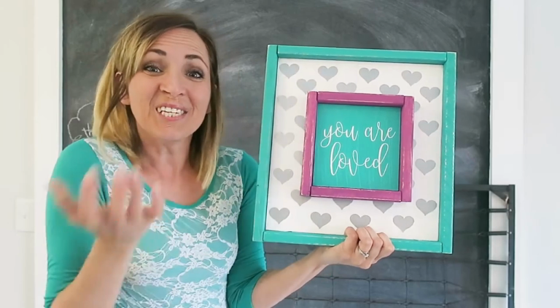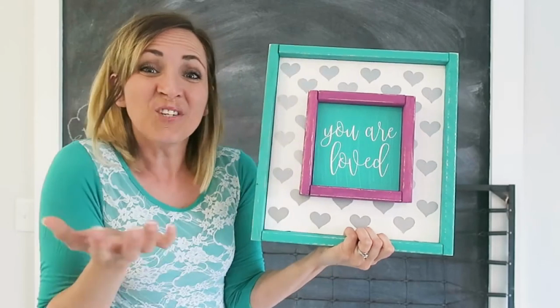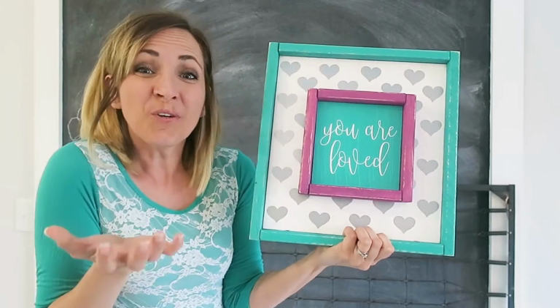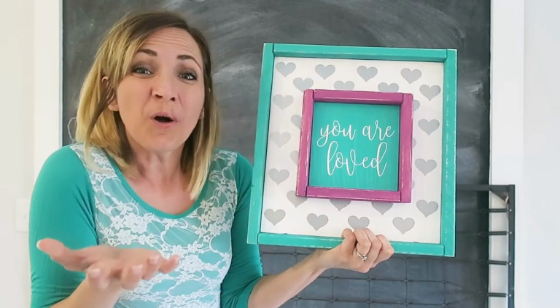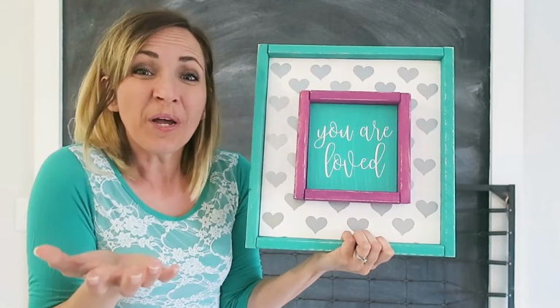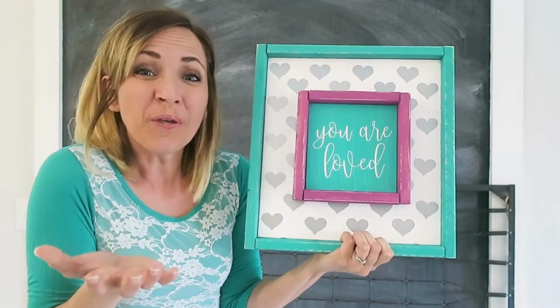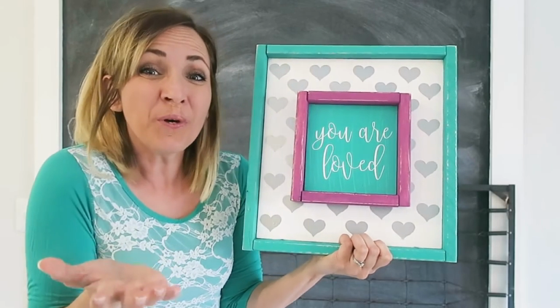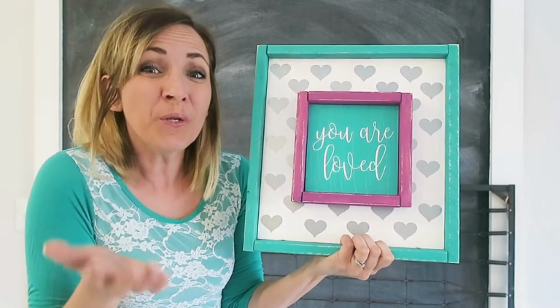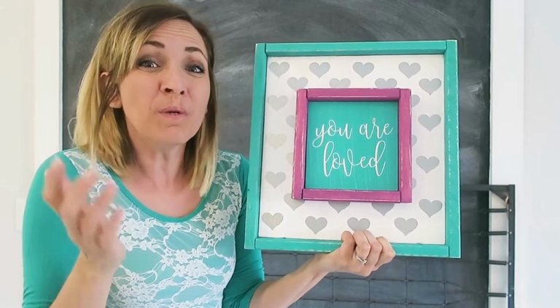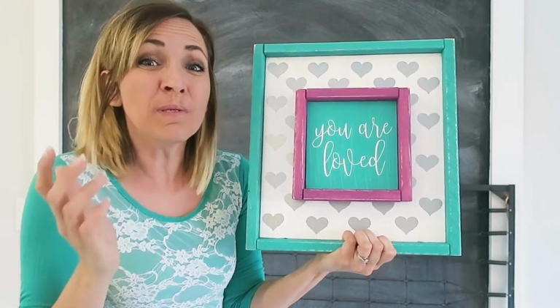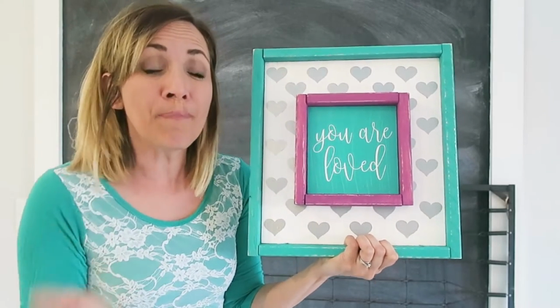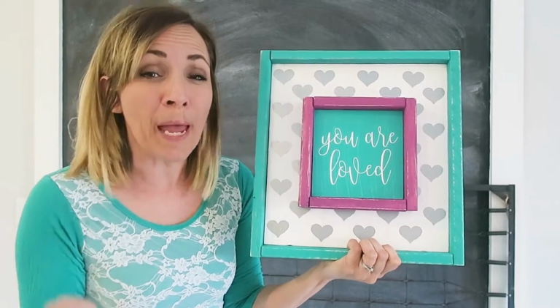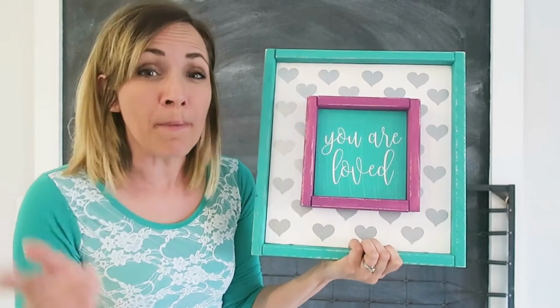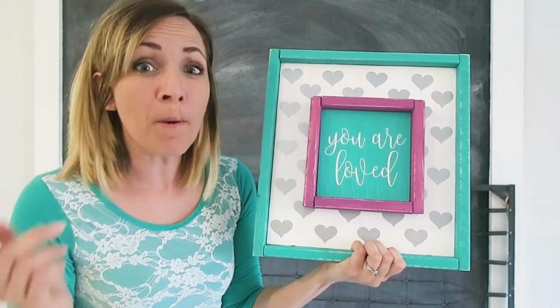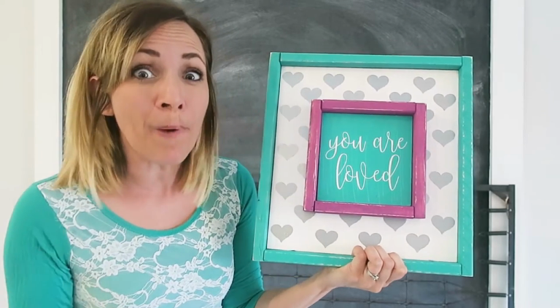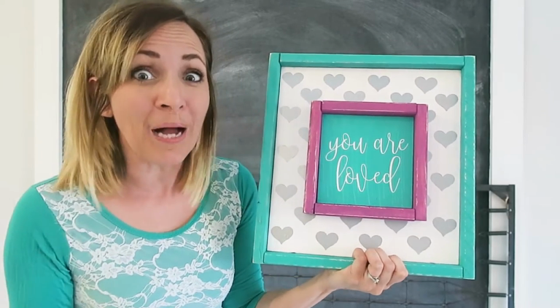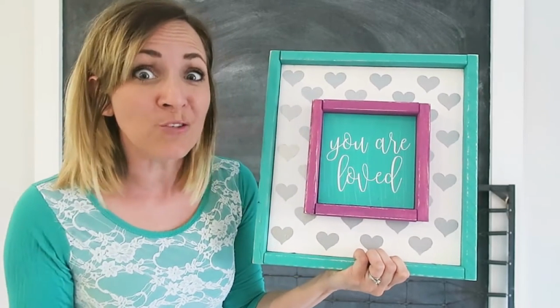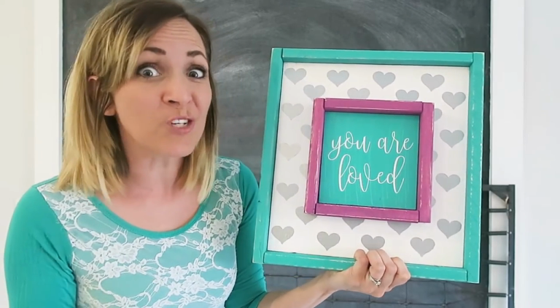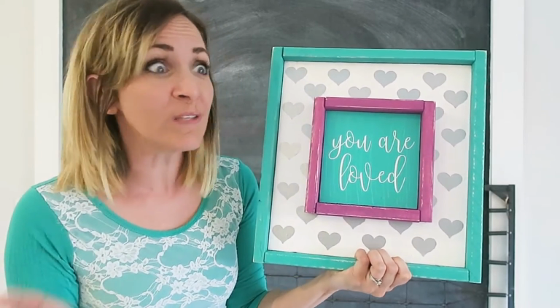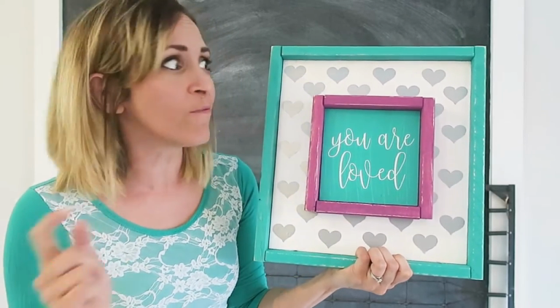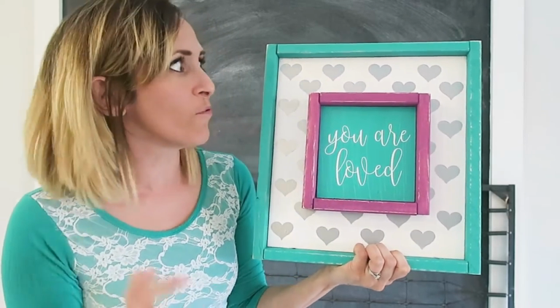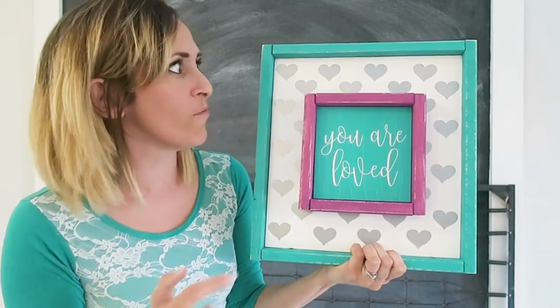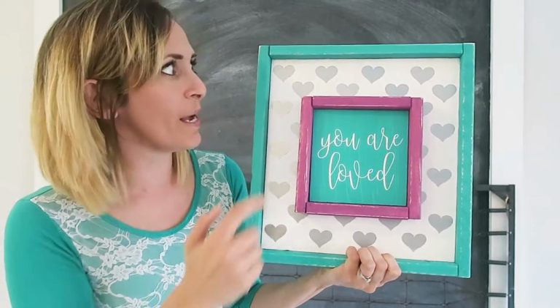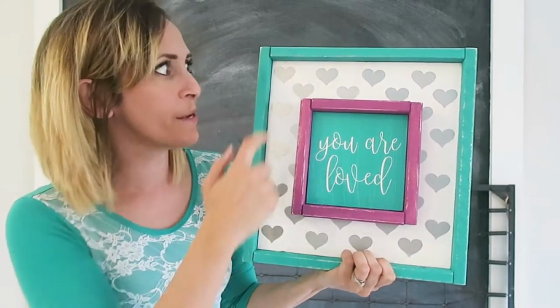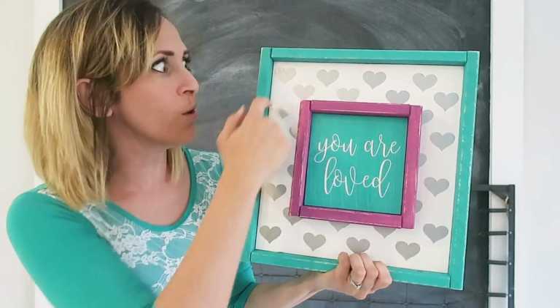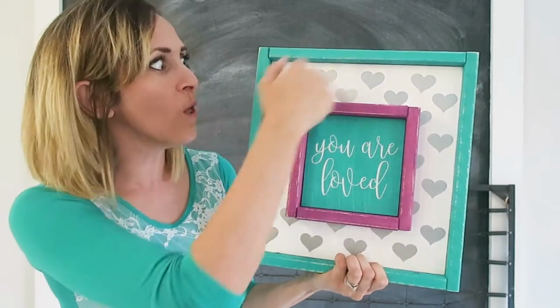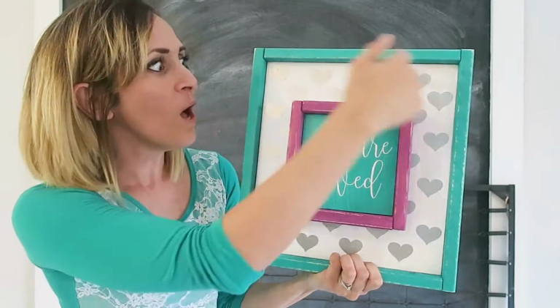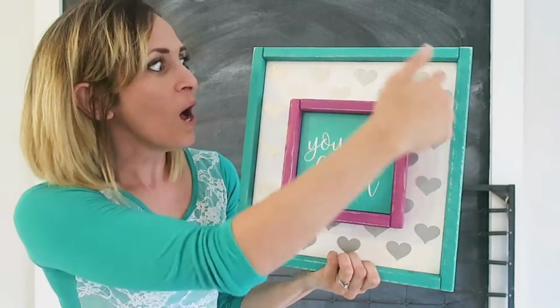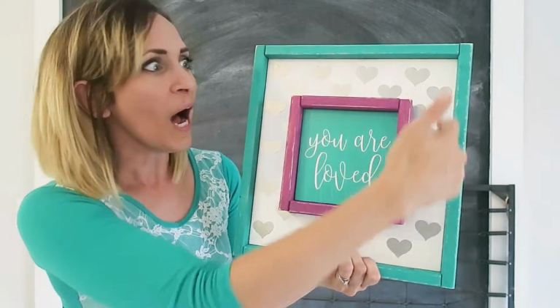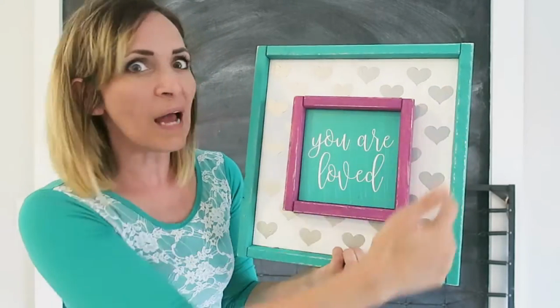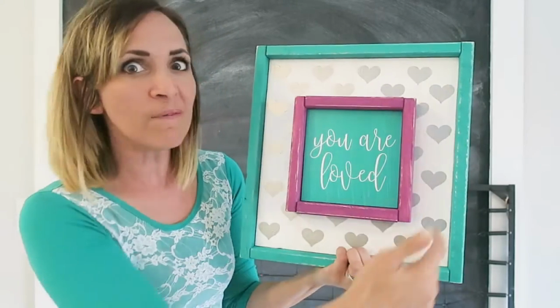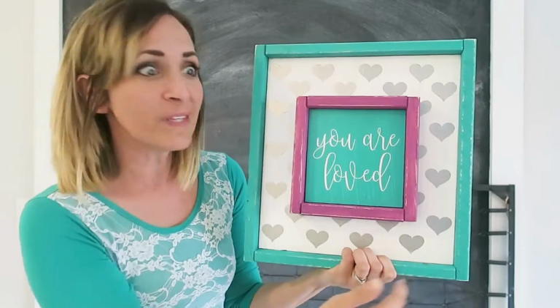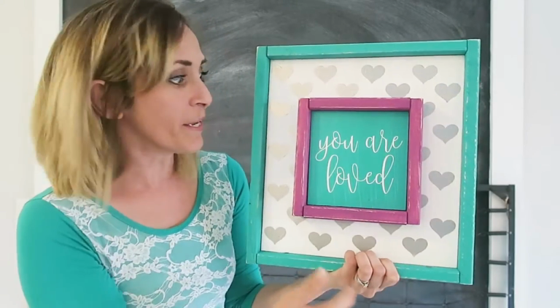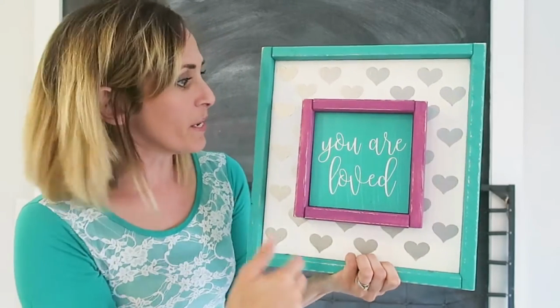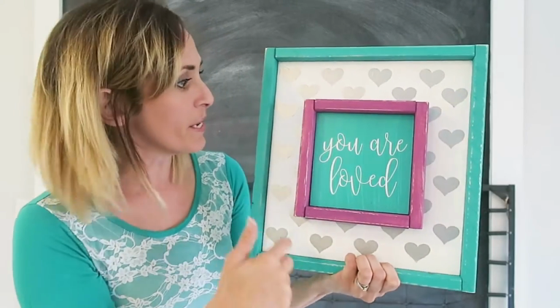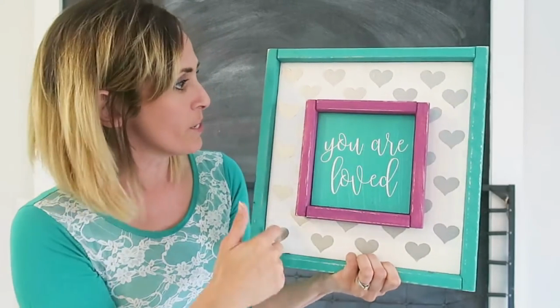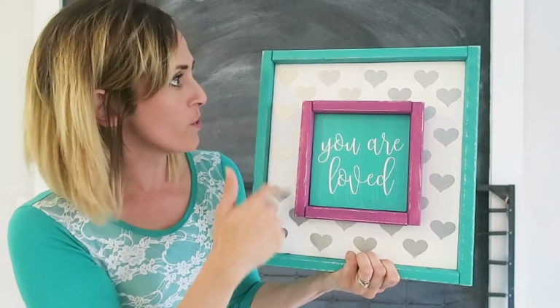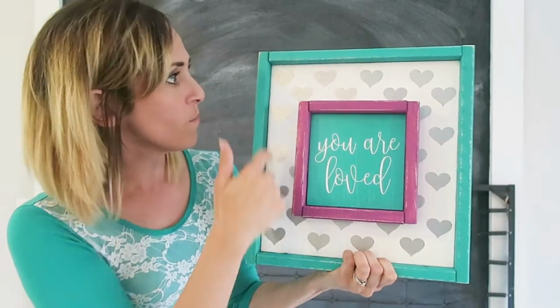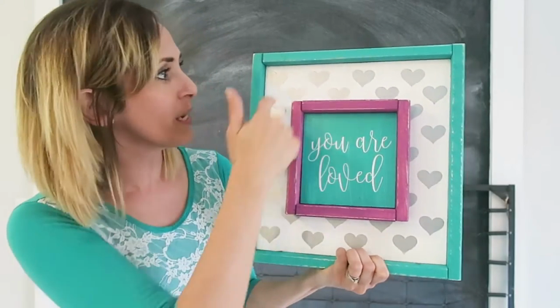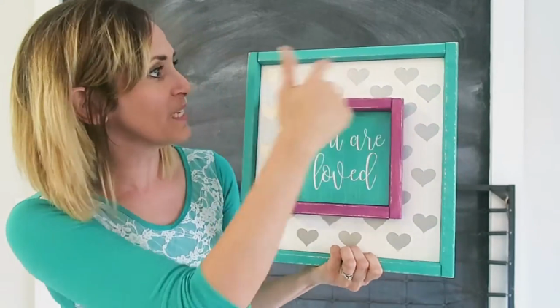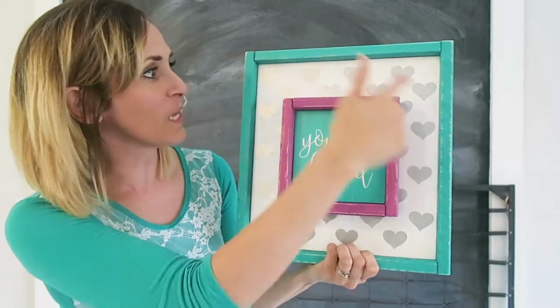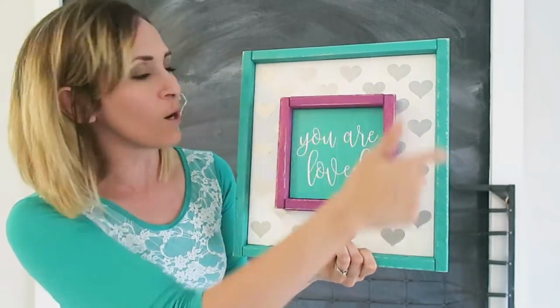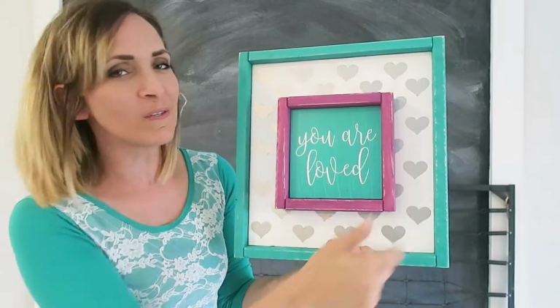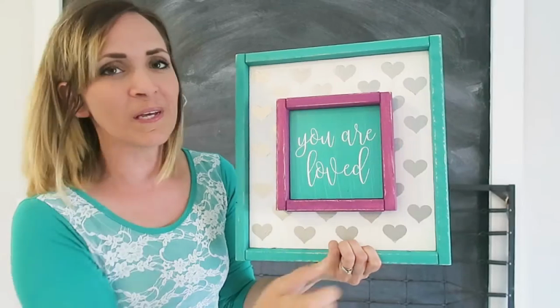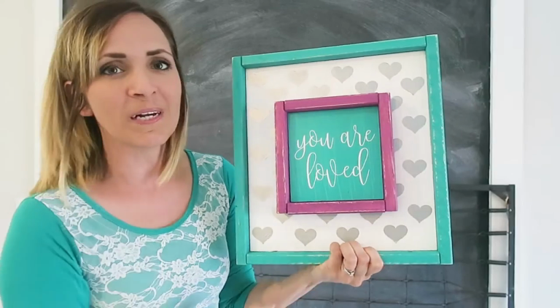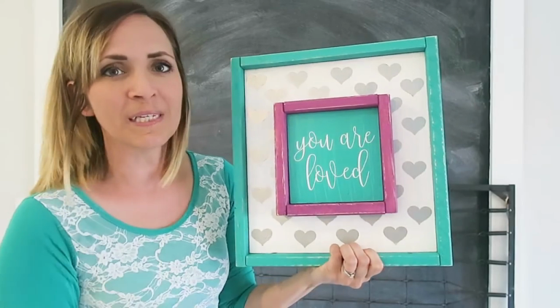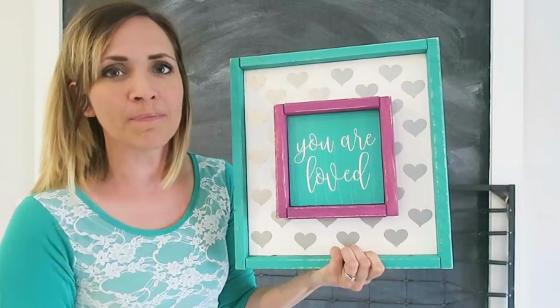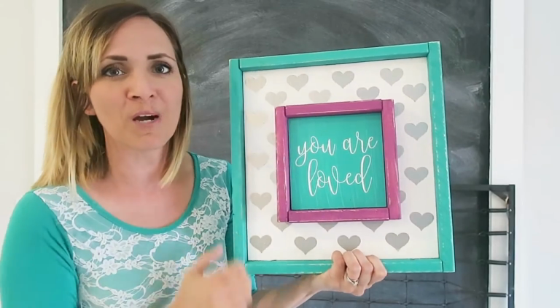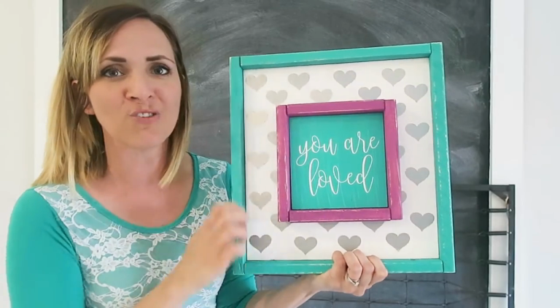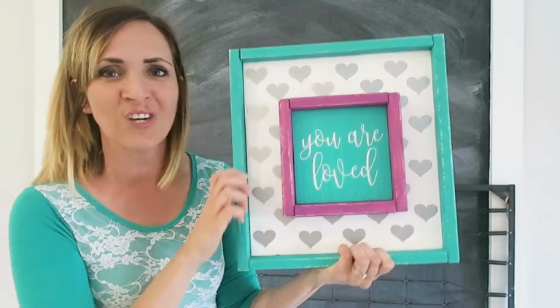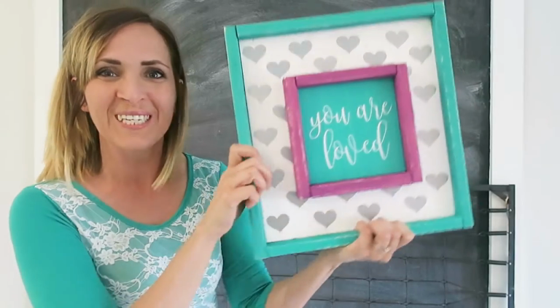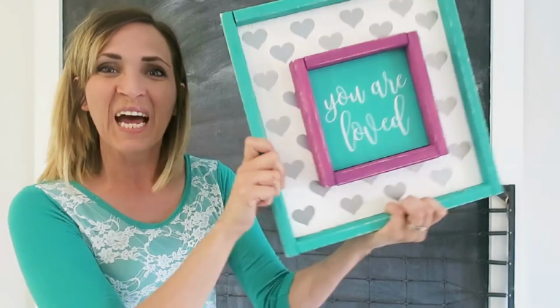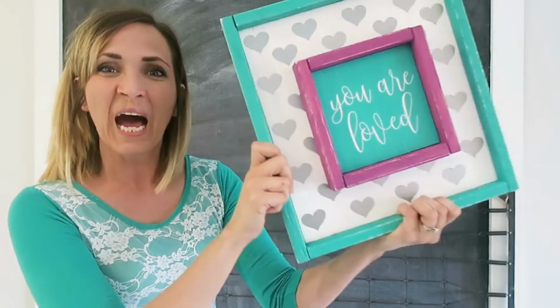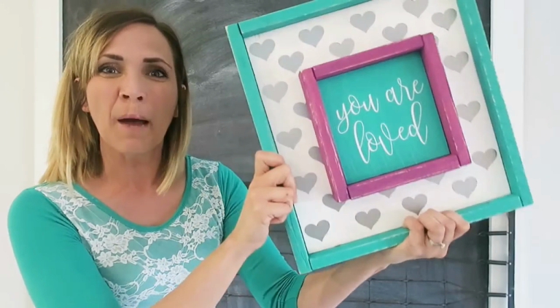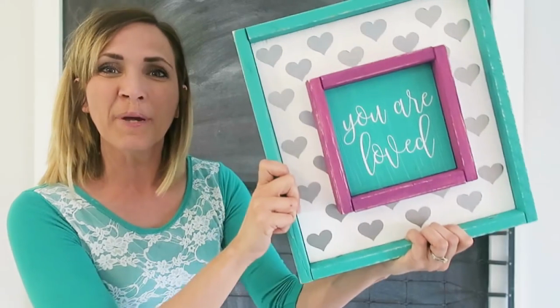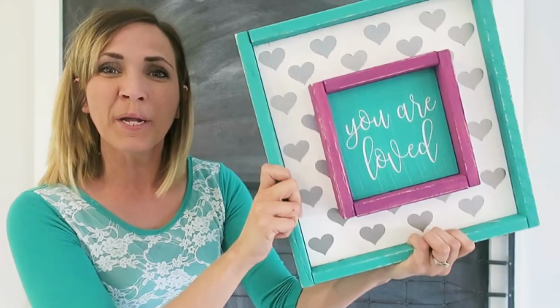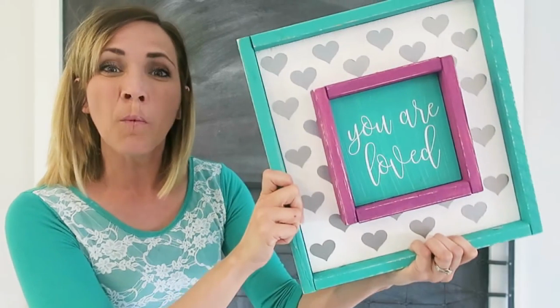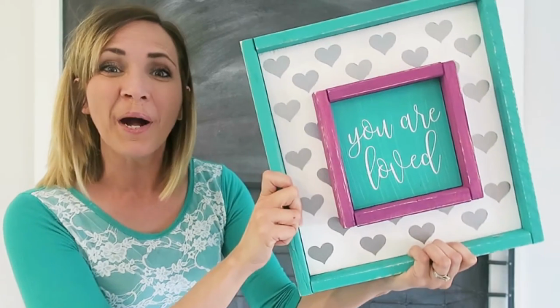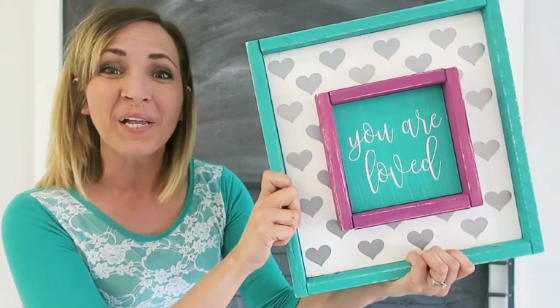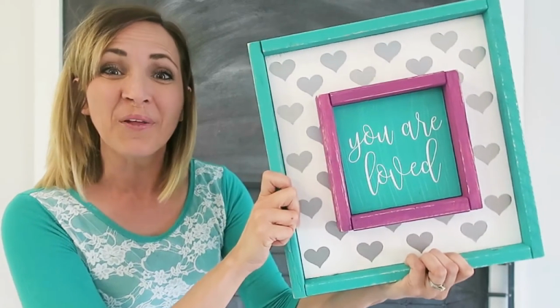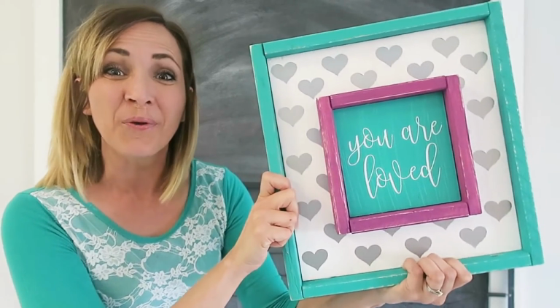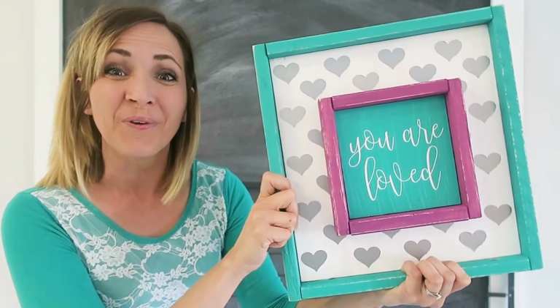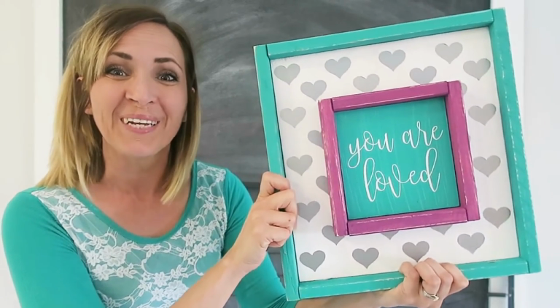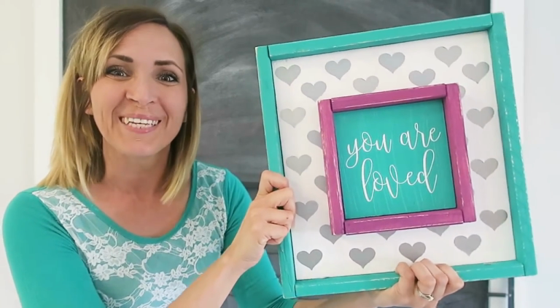Did you know that you can use paper punches for vinyl? I've done it here with these hearts on this project. I'm going to walk you through it.